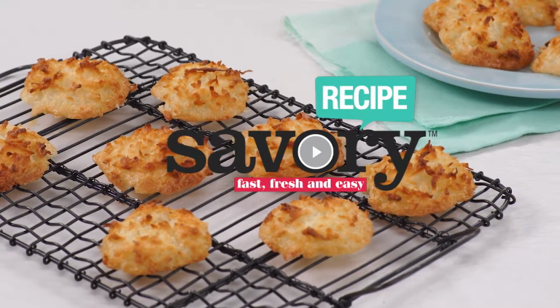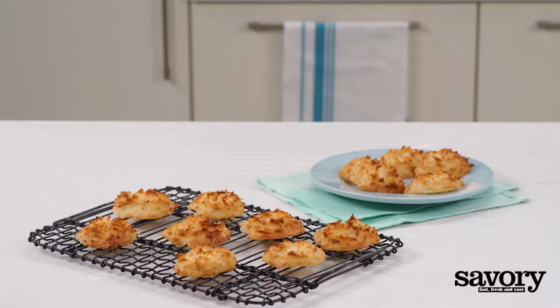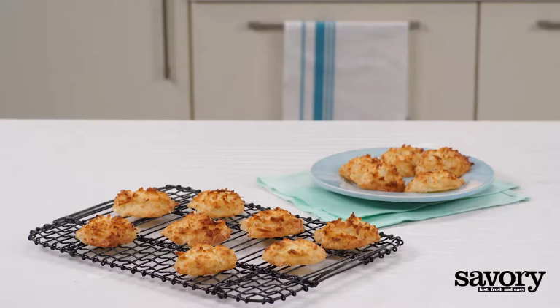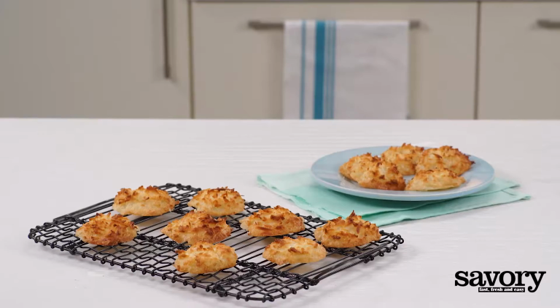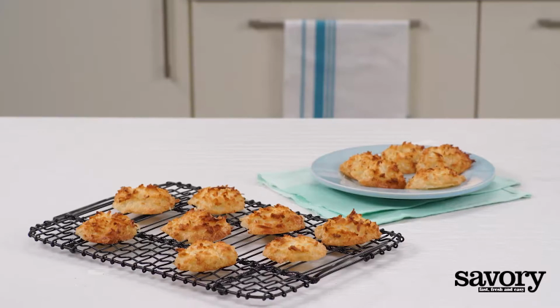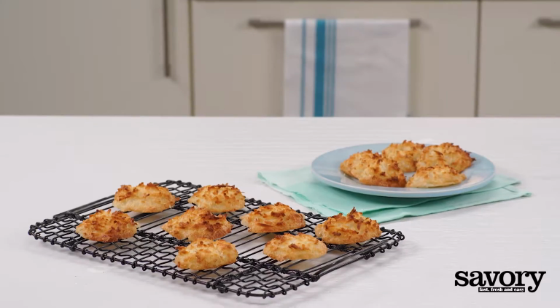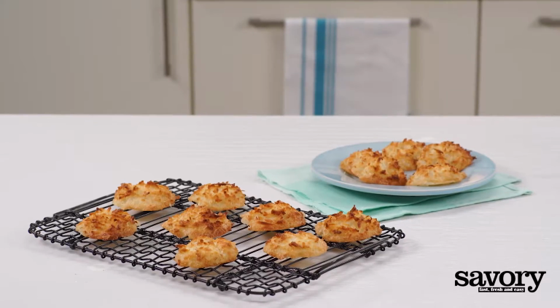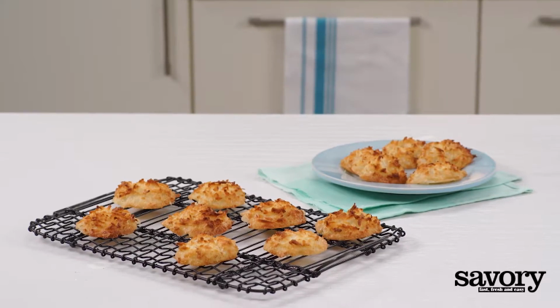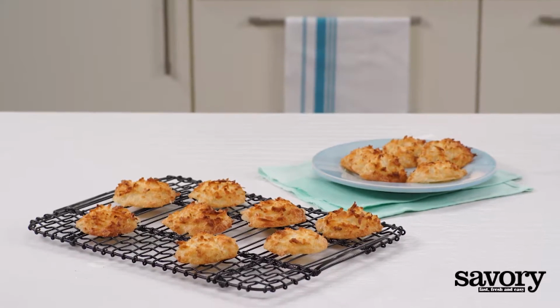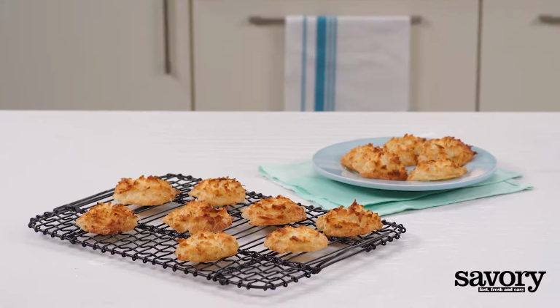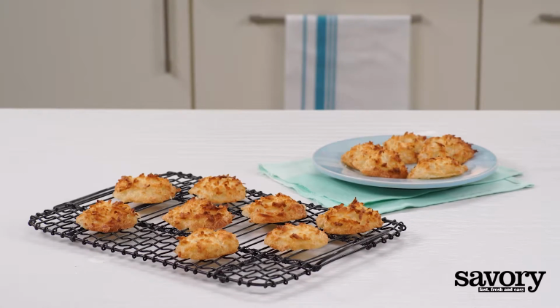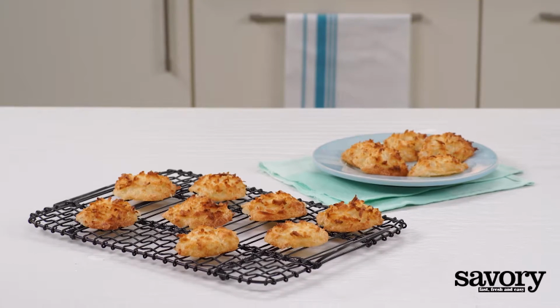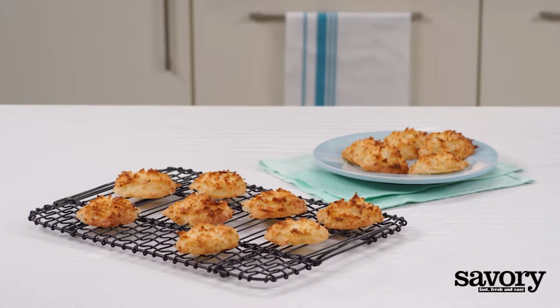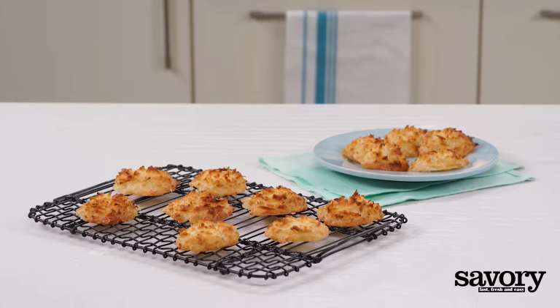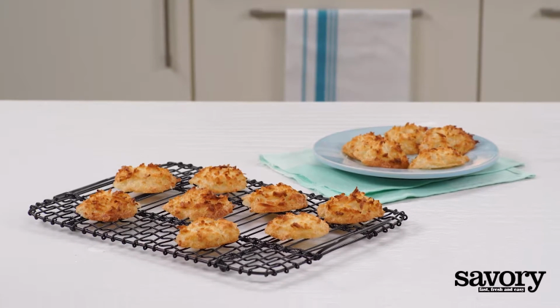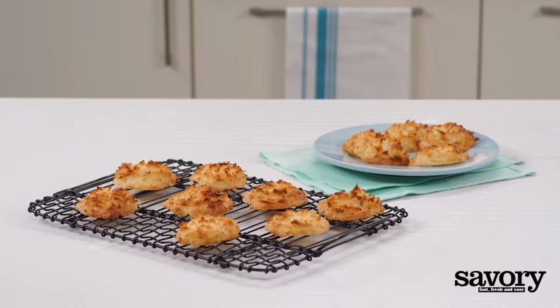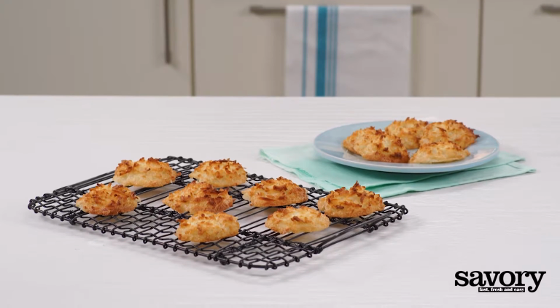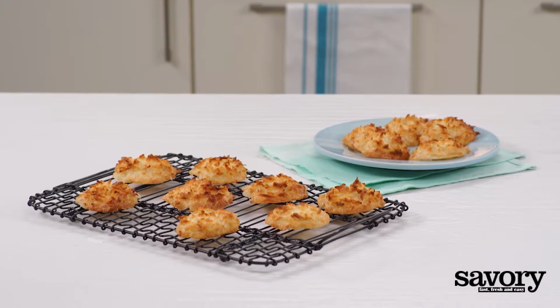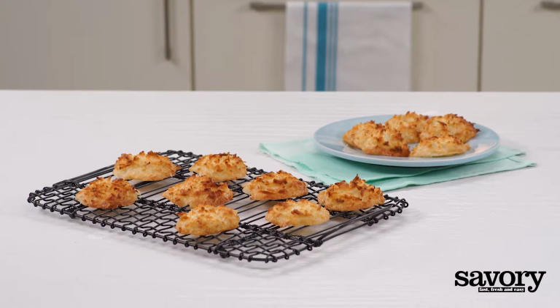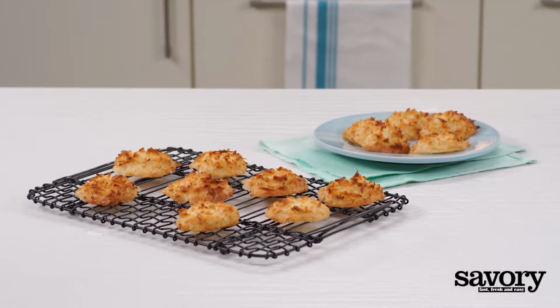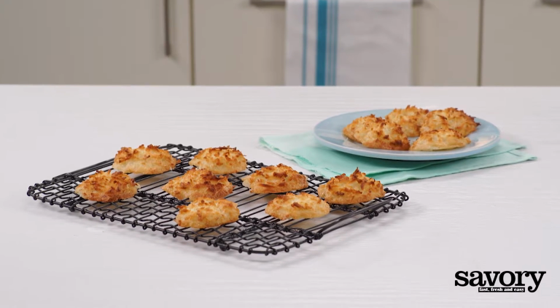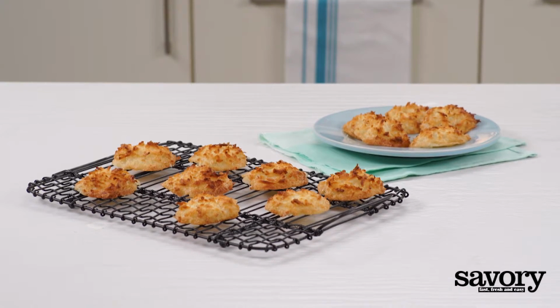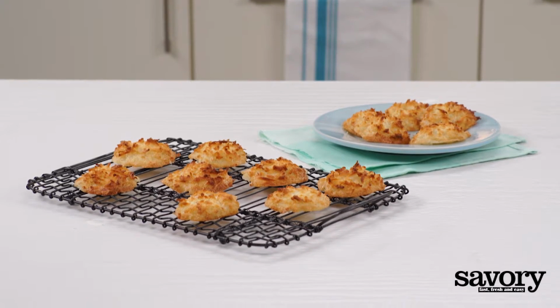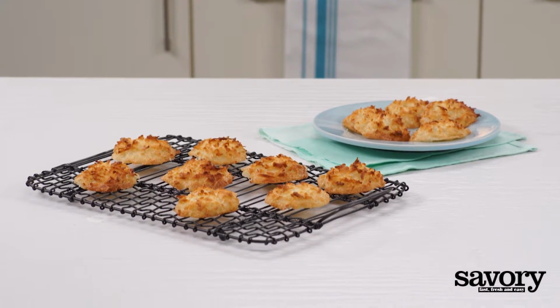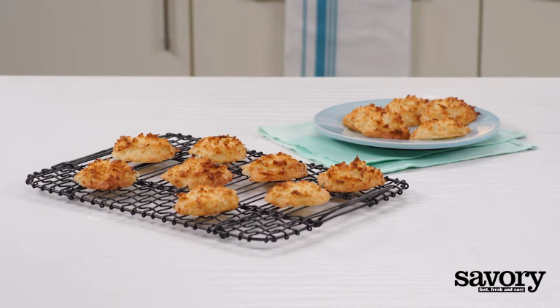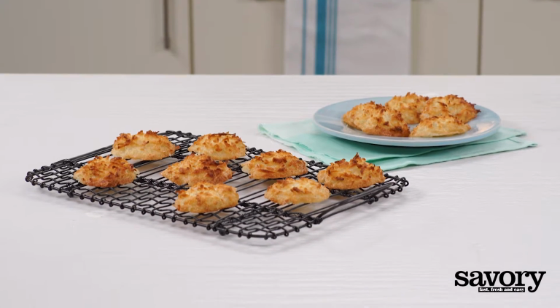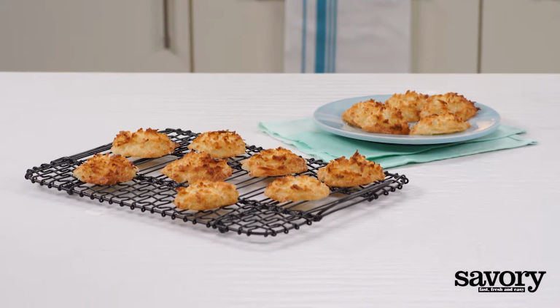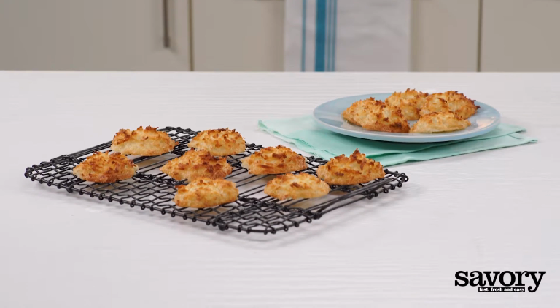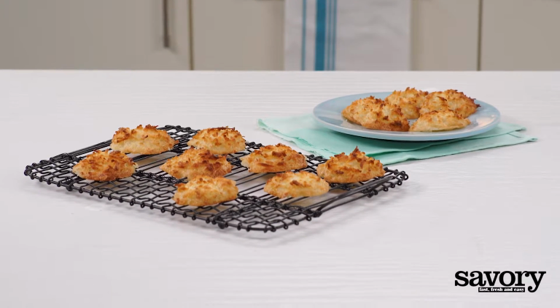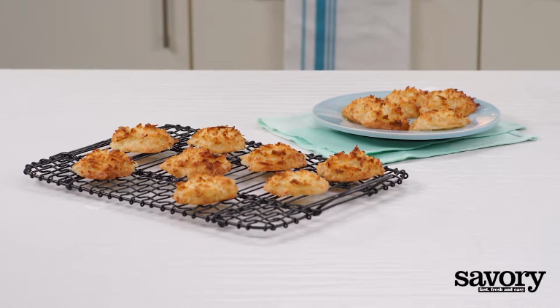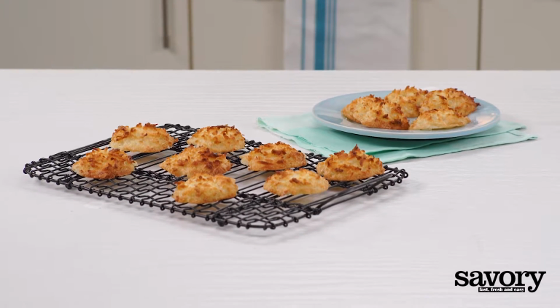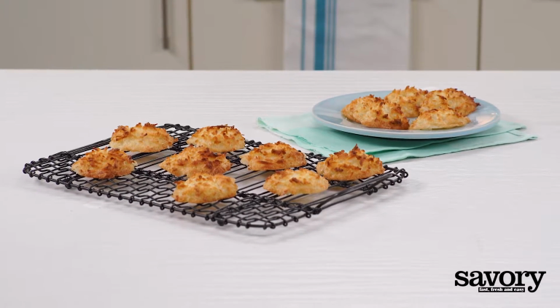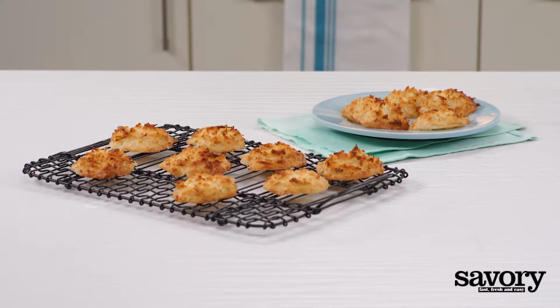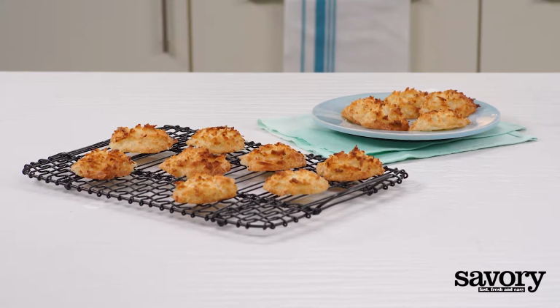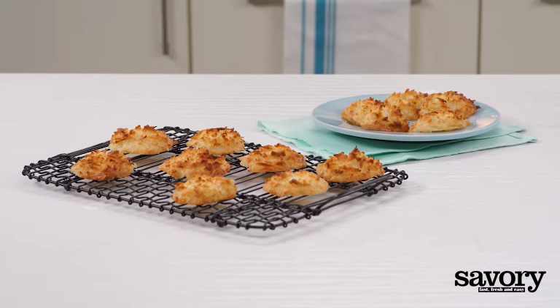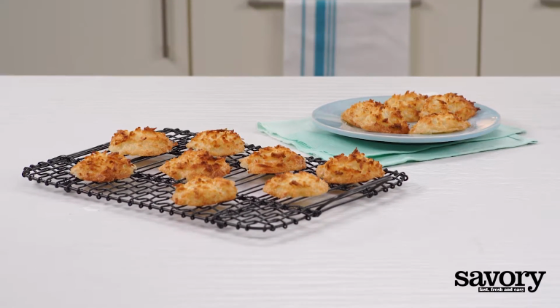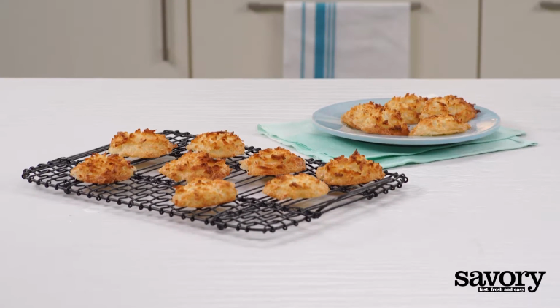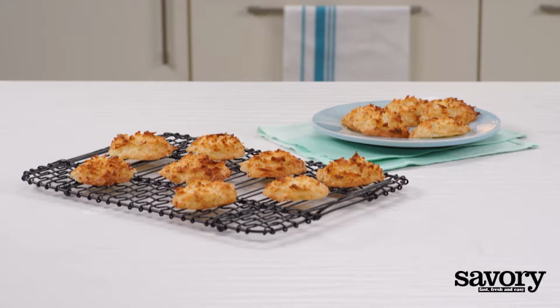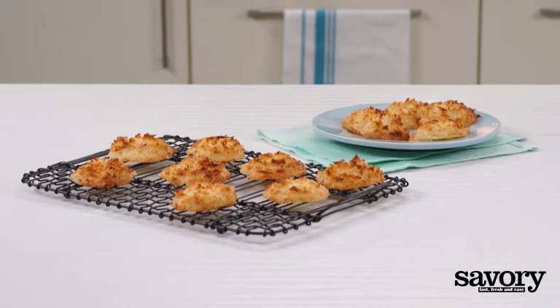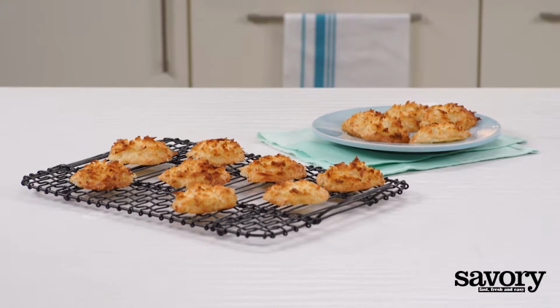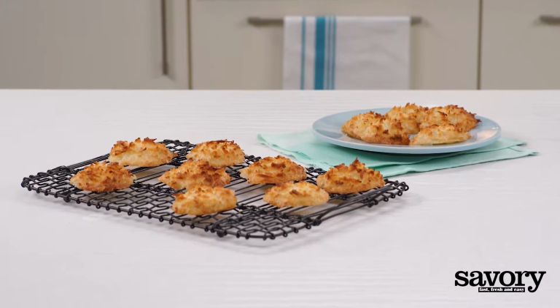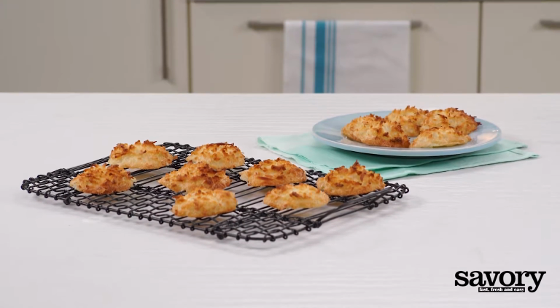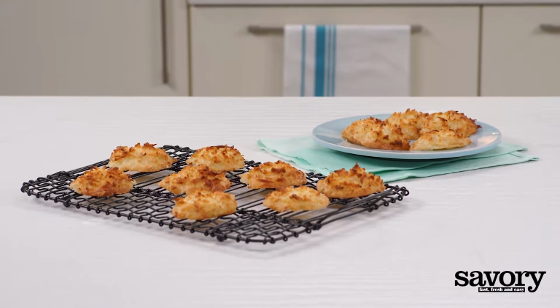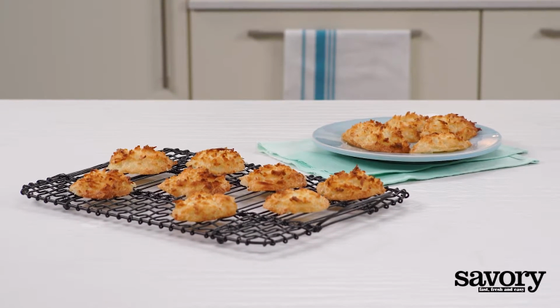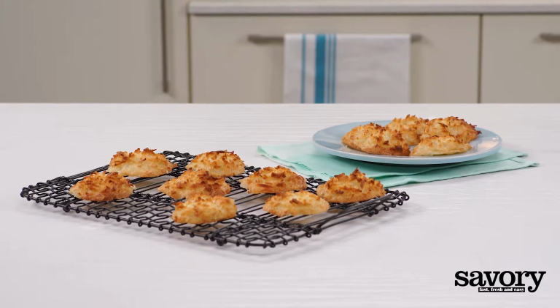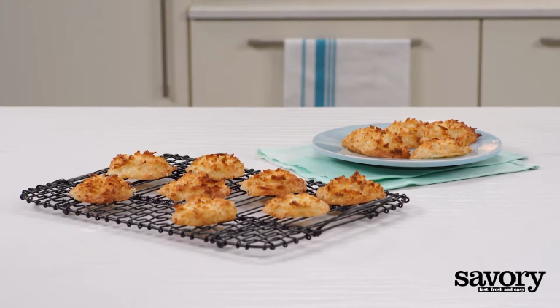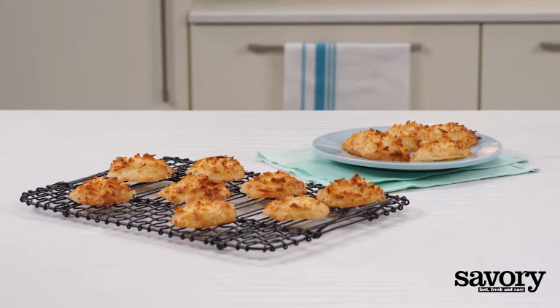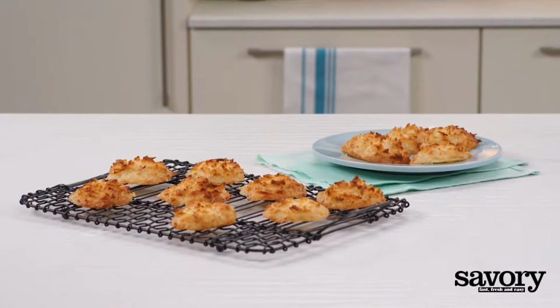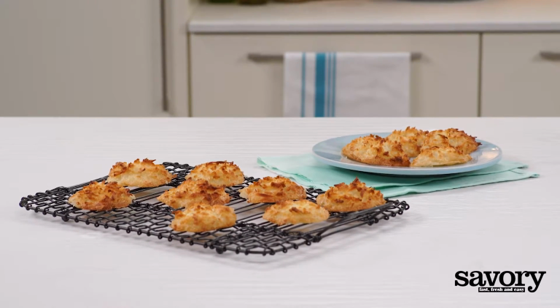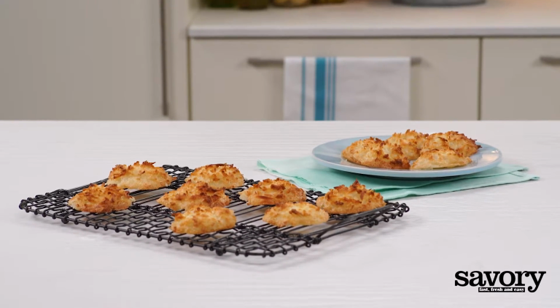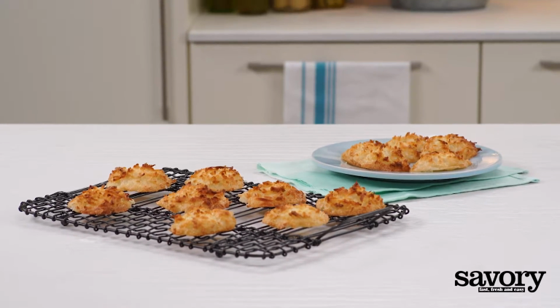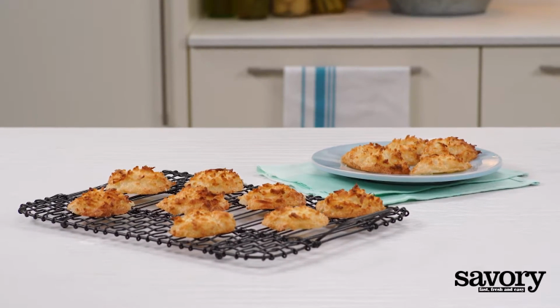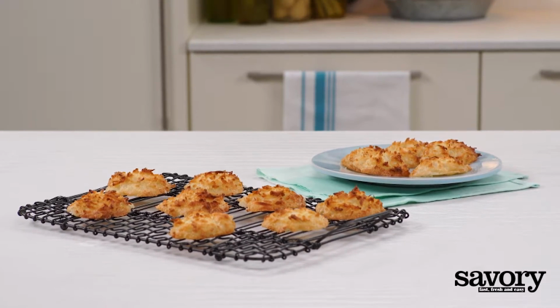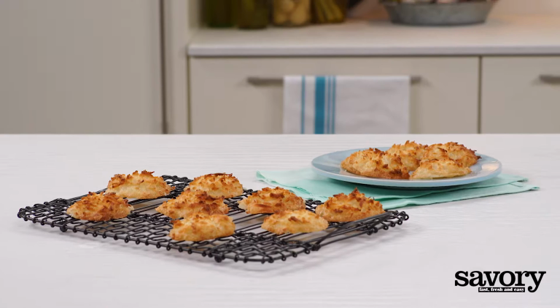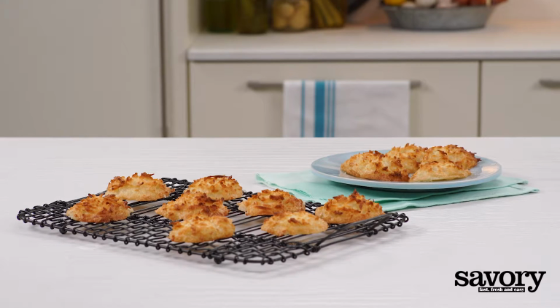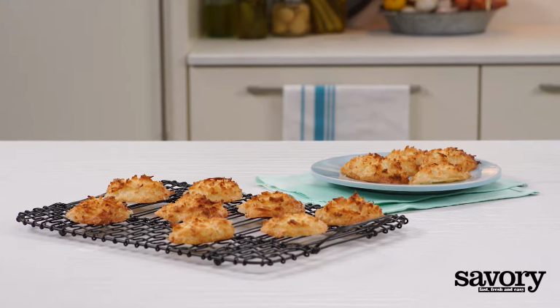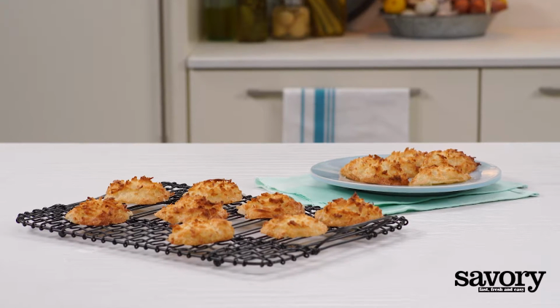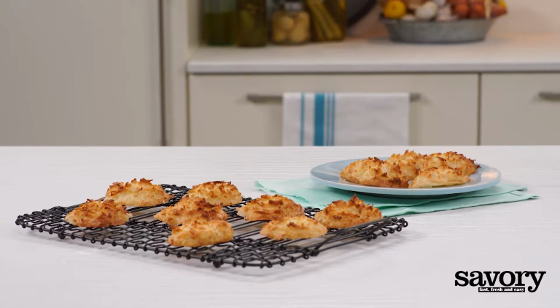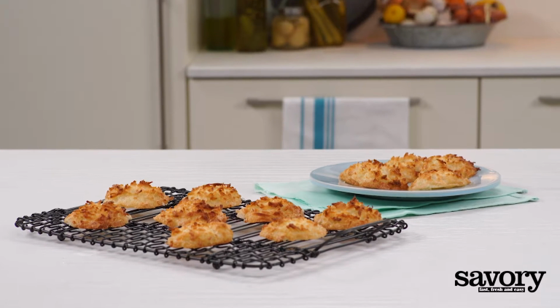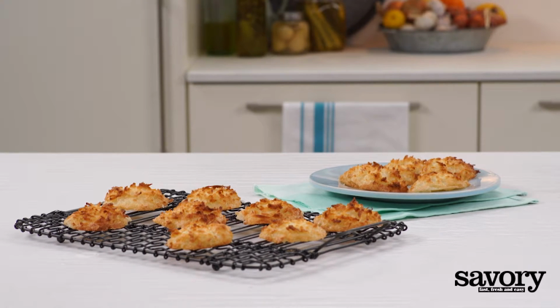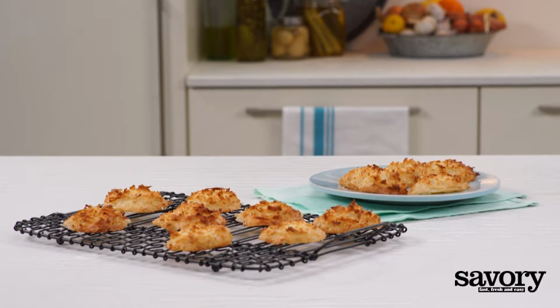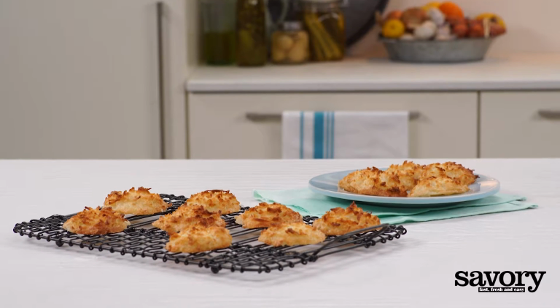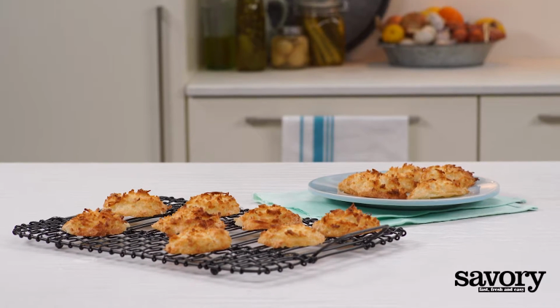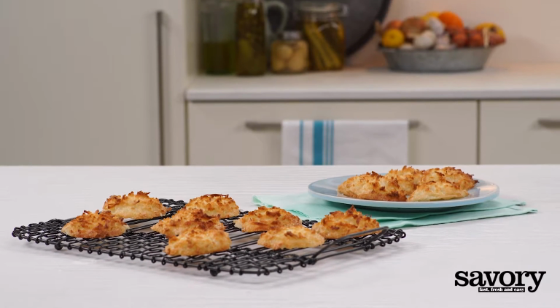With just three simple ingredients, you will love how easy it is to make savory coconut macaroons.